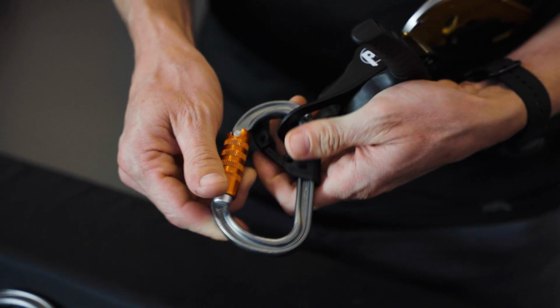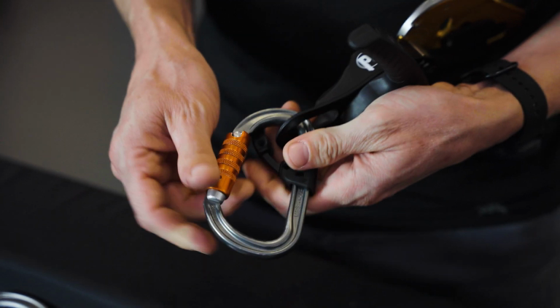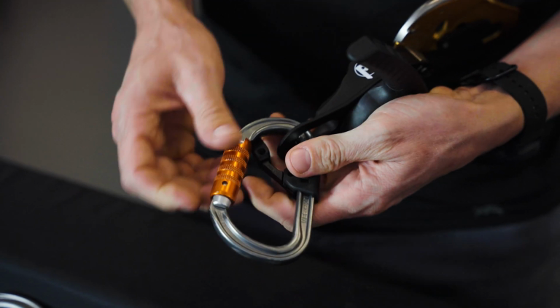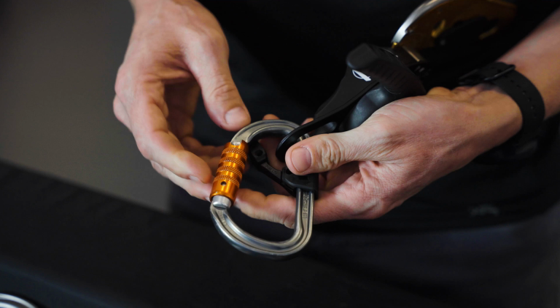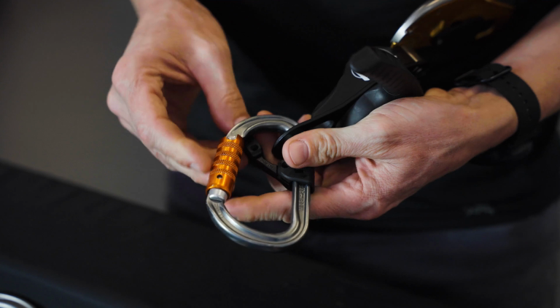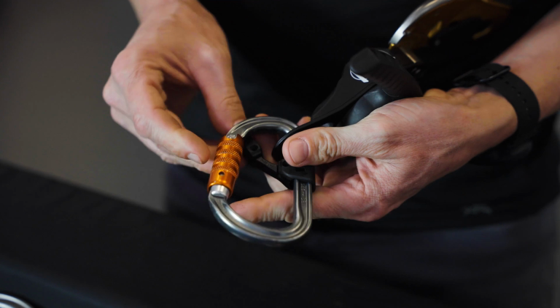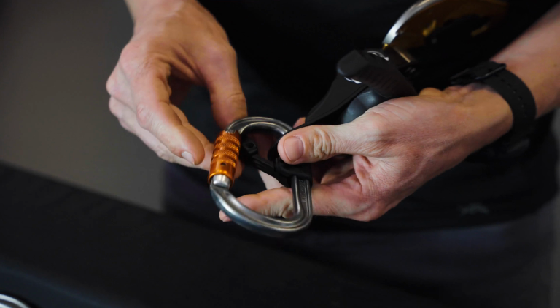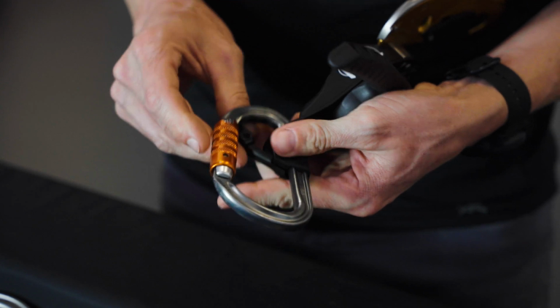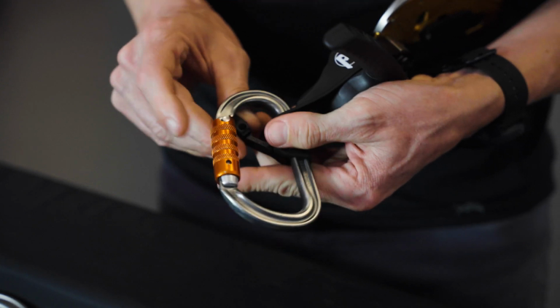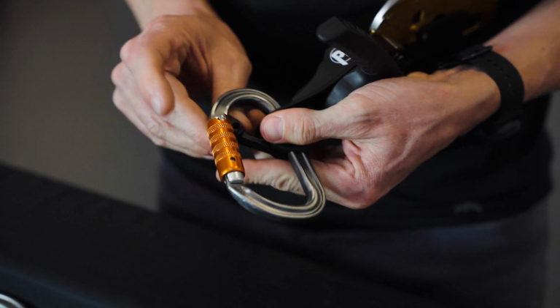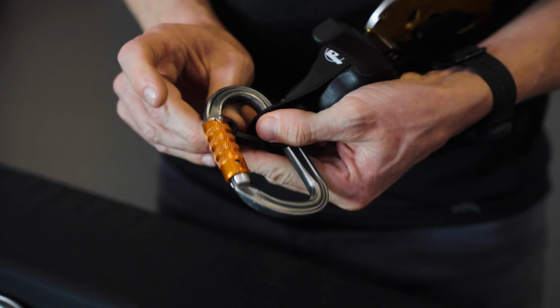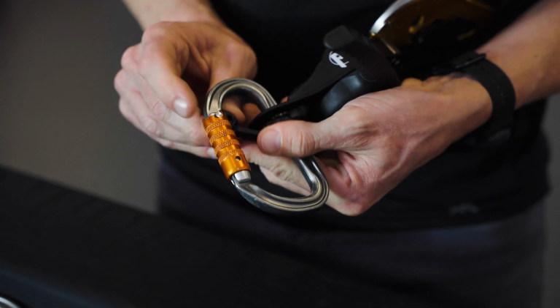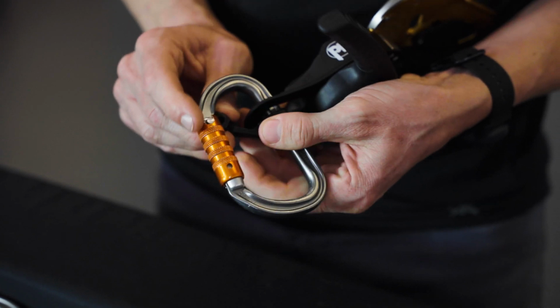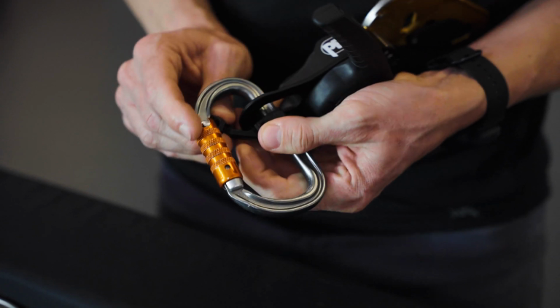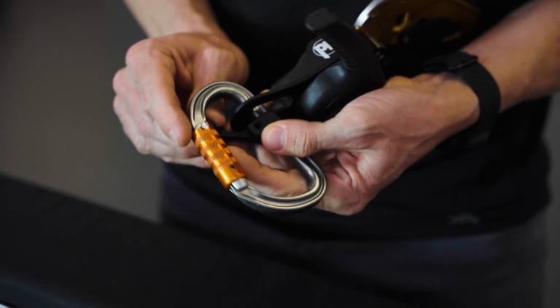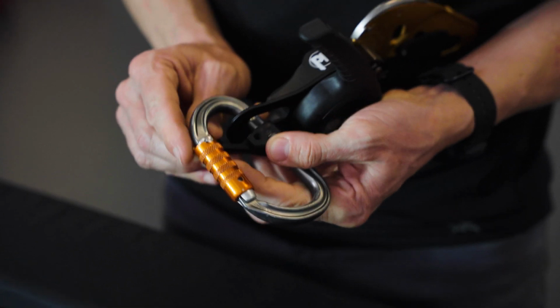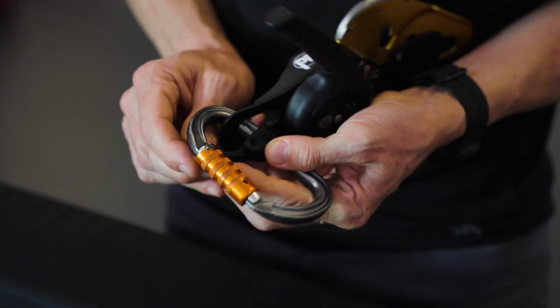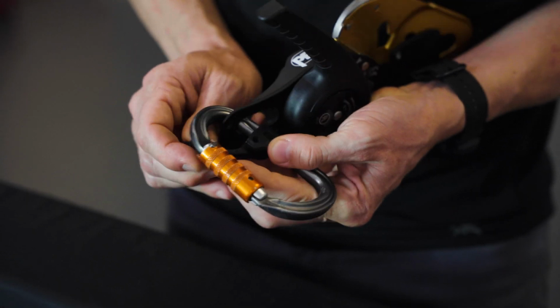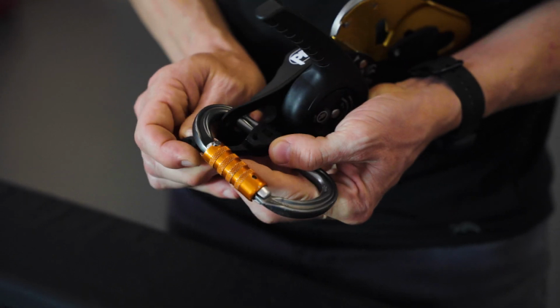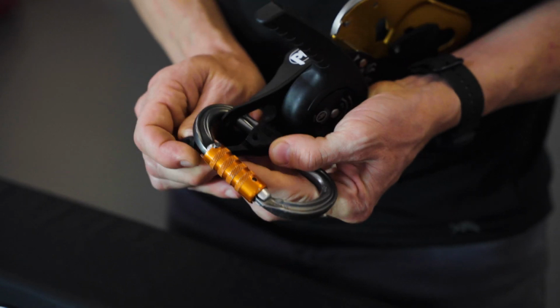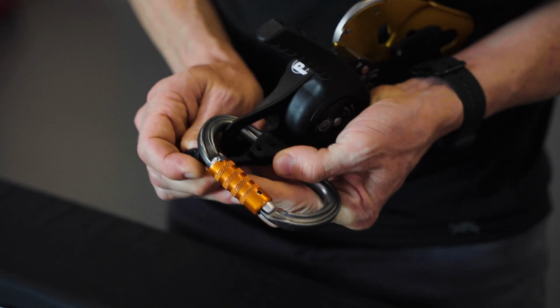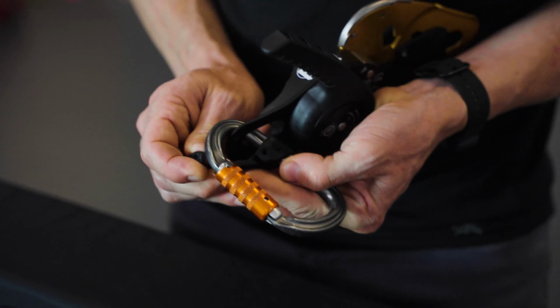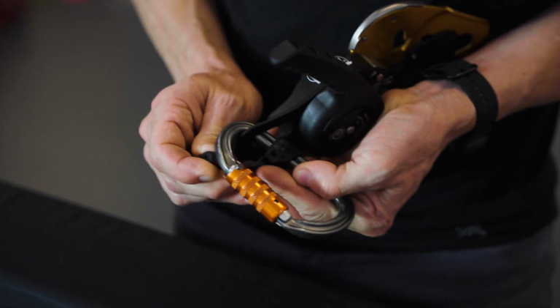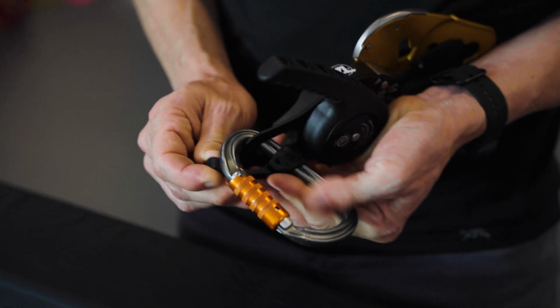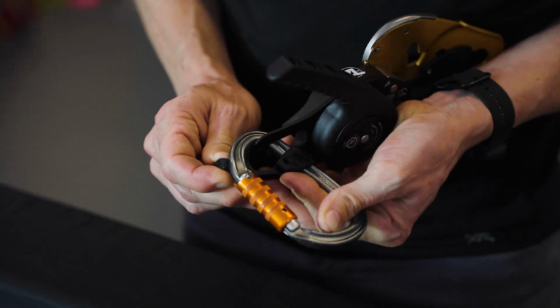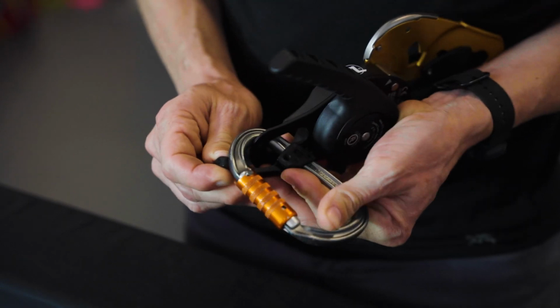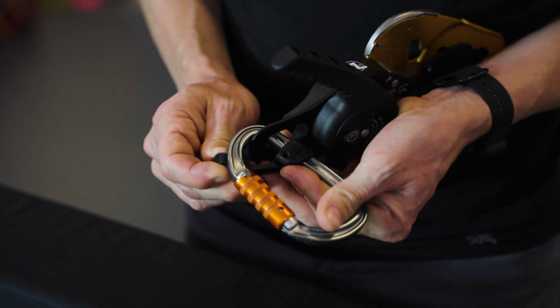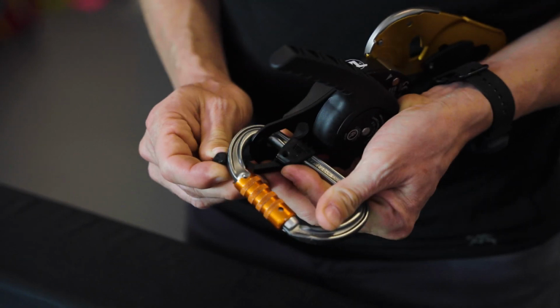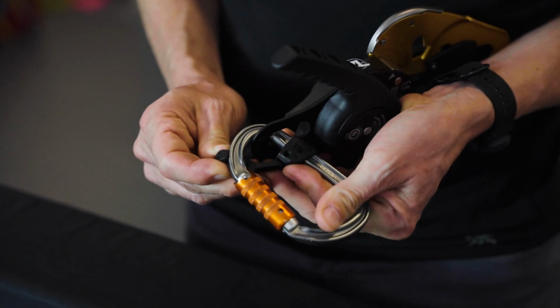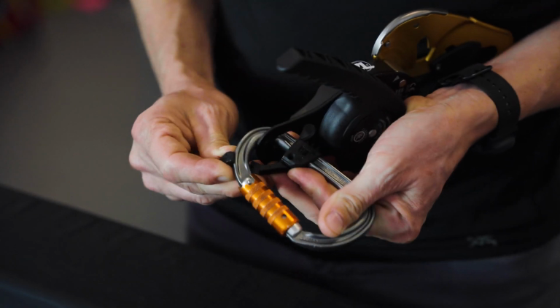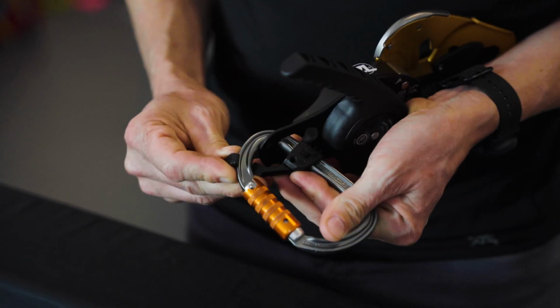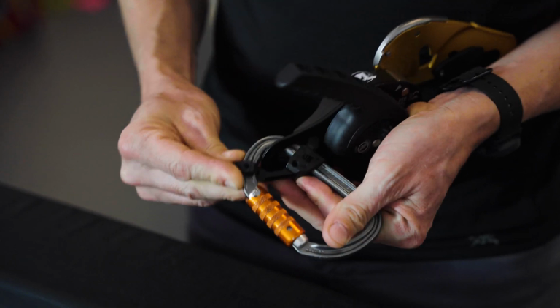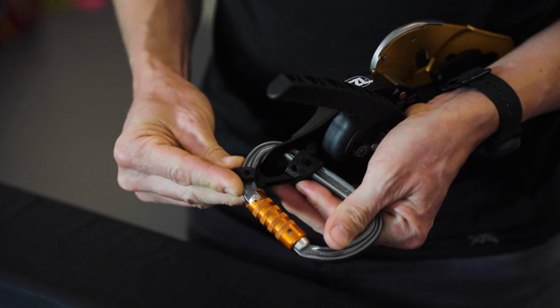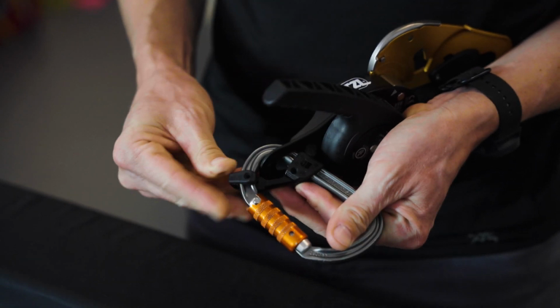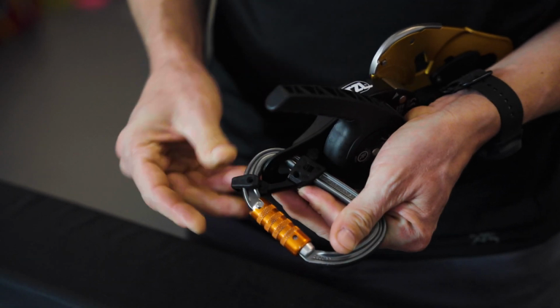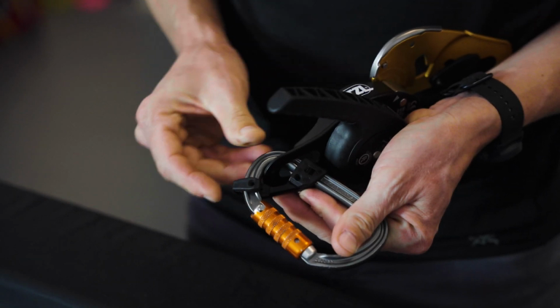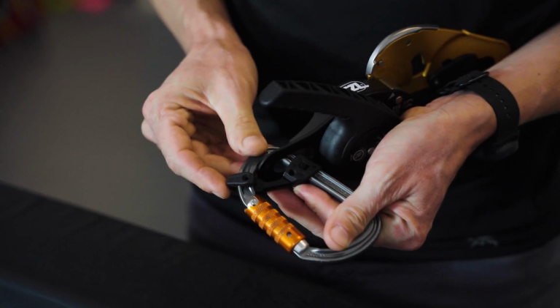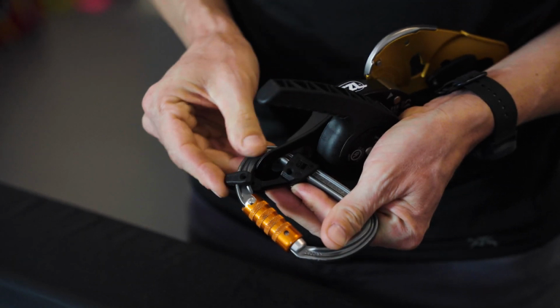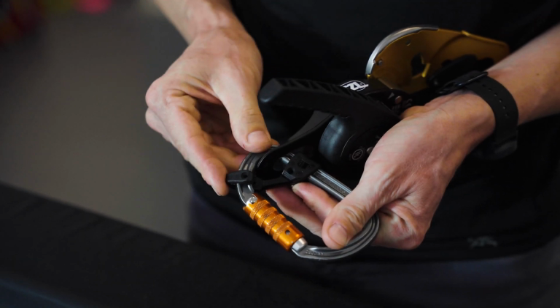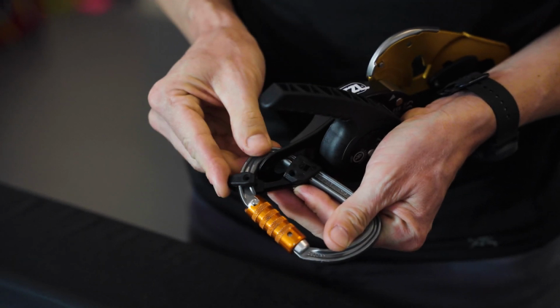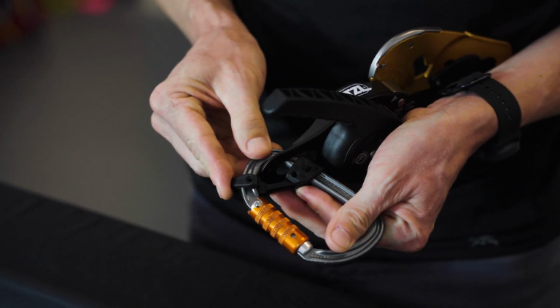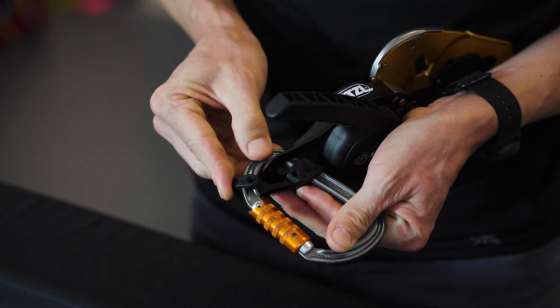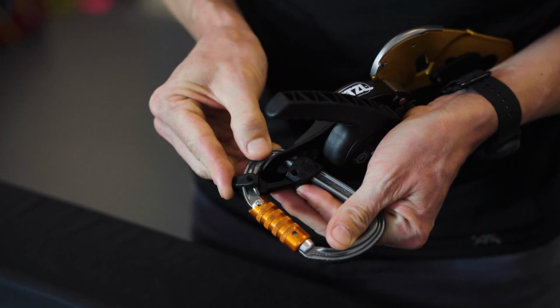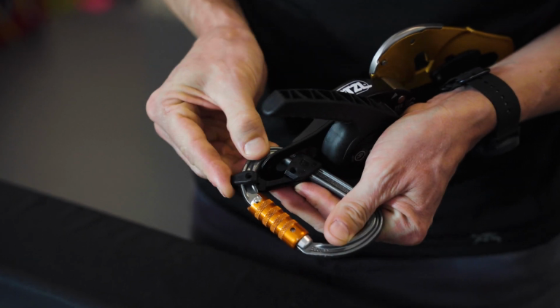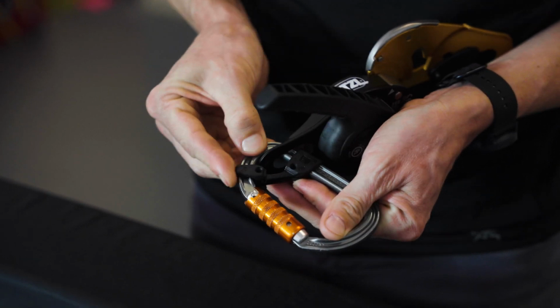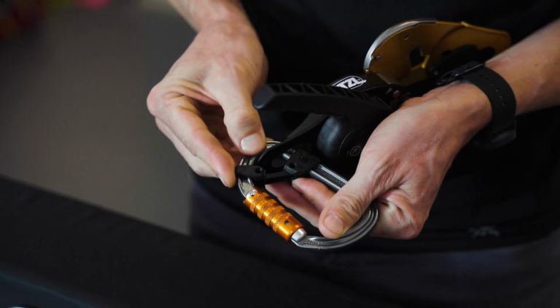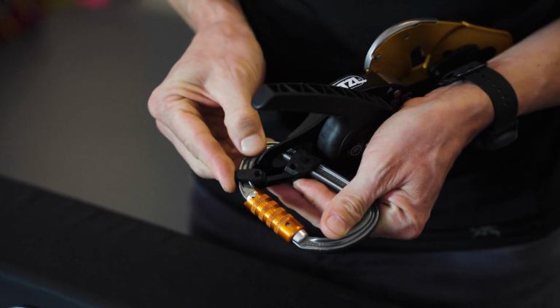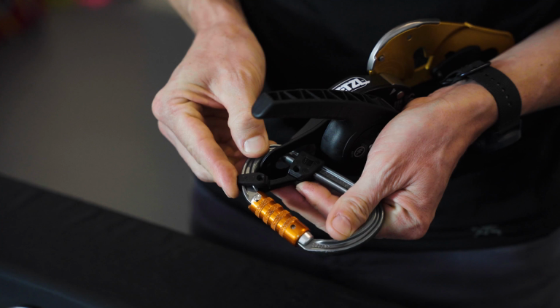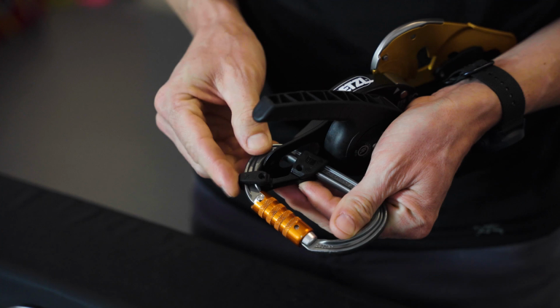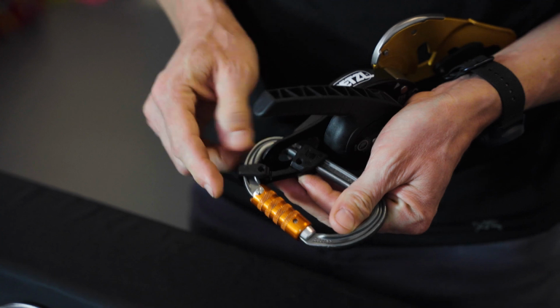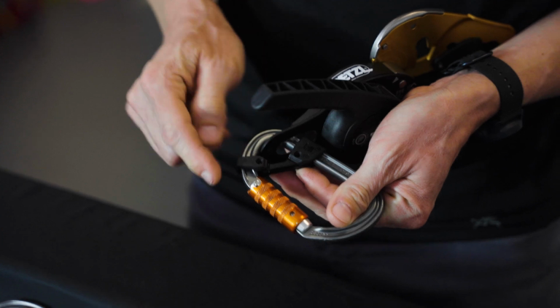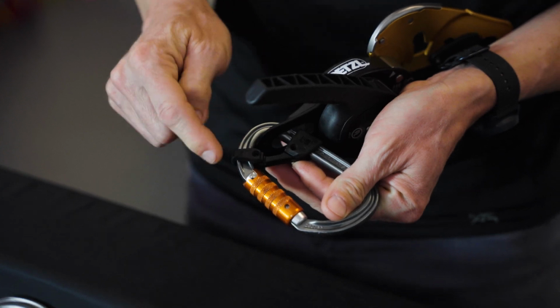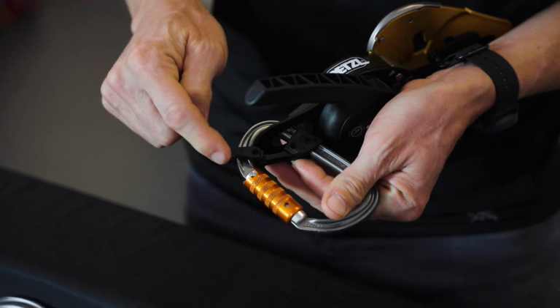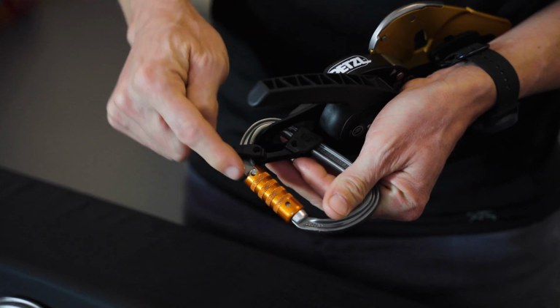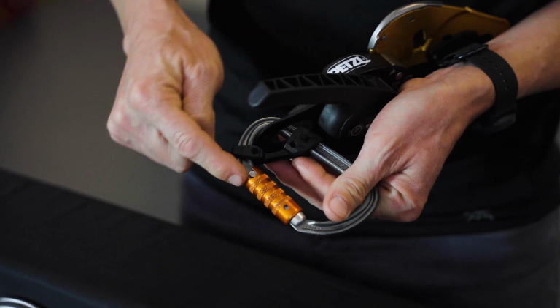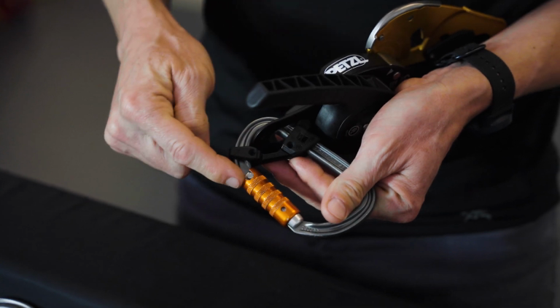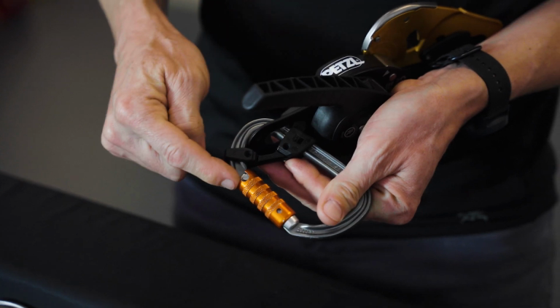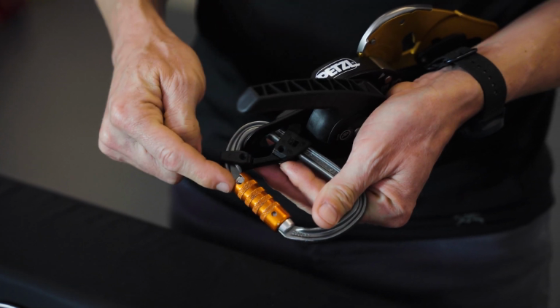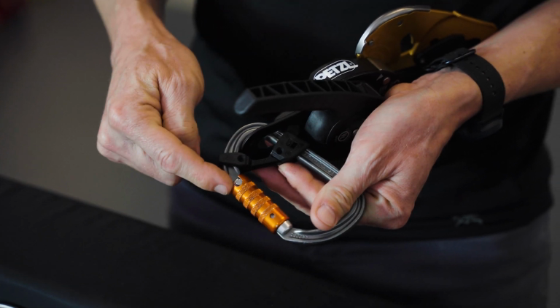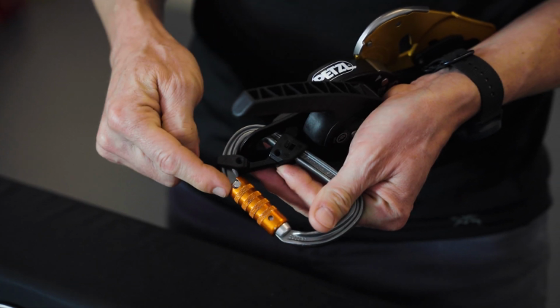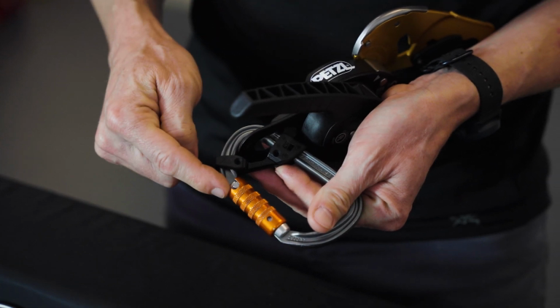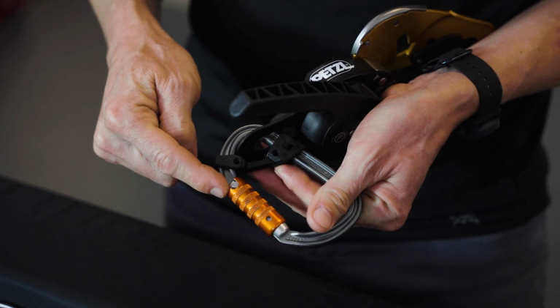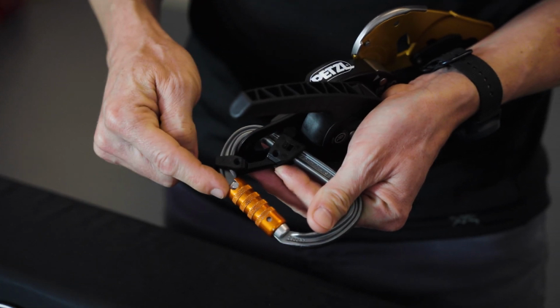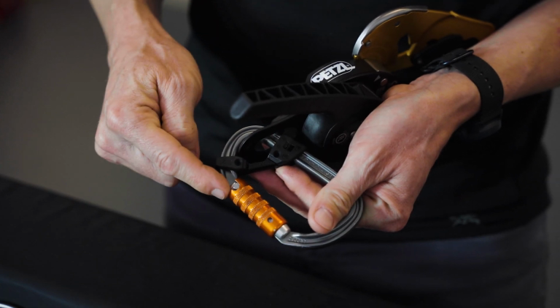Next, pry open the small end of the Kapteev and wrap it around the frame just below the hinge on the gate of the carabiner.